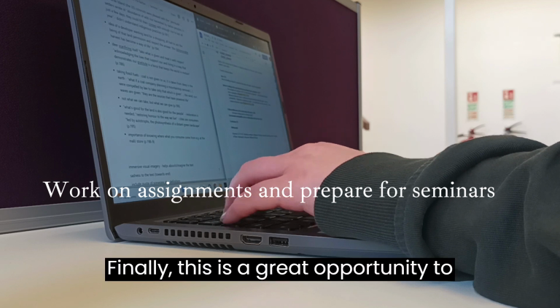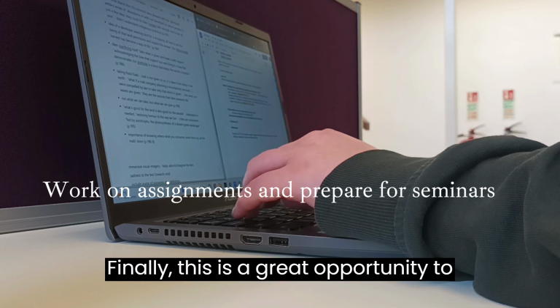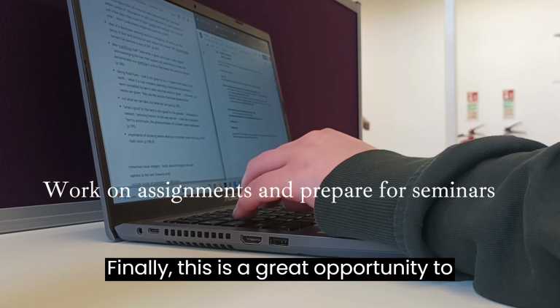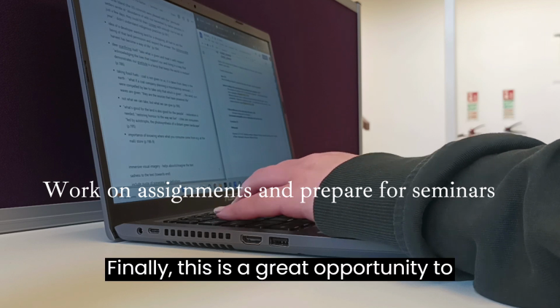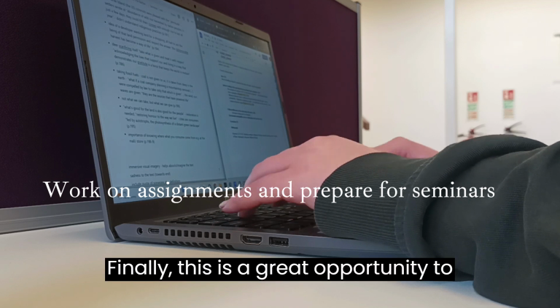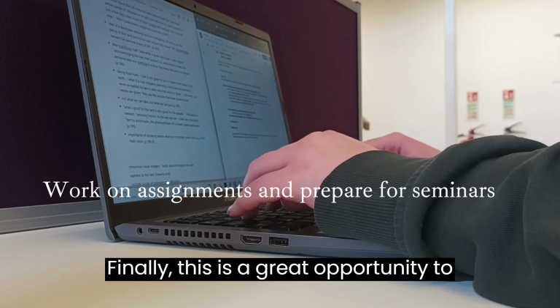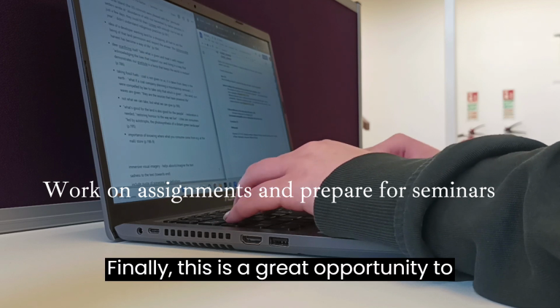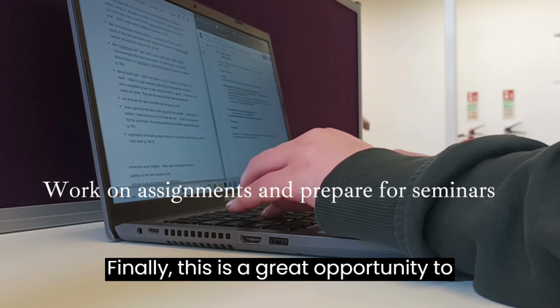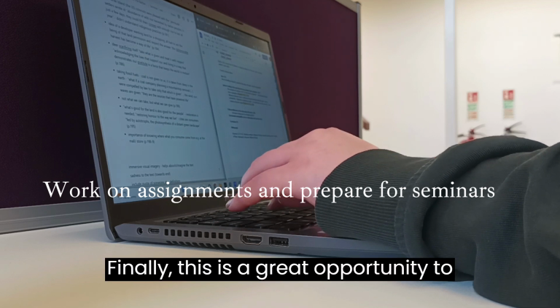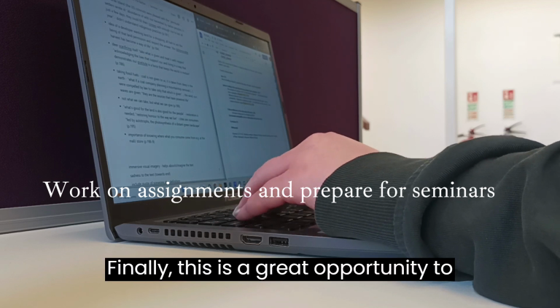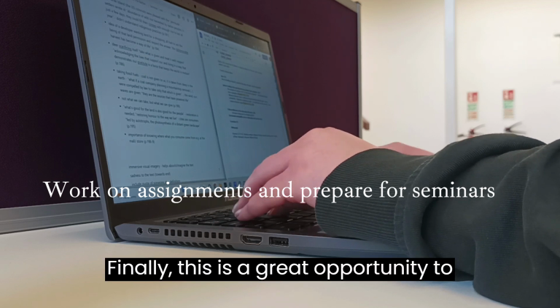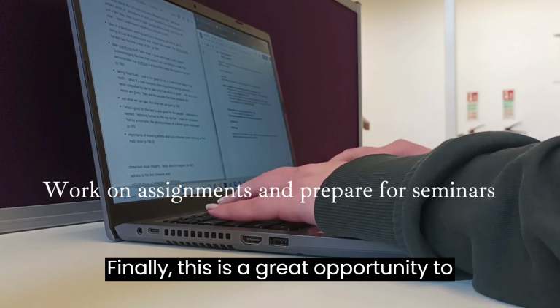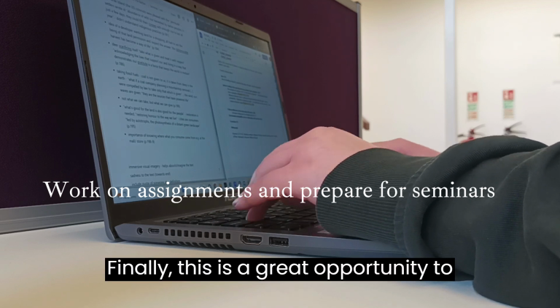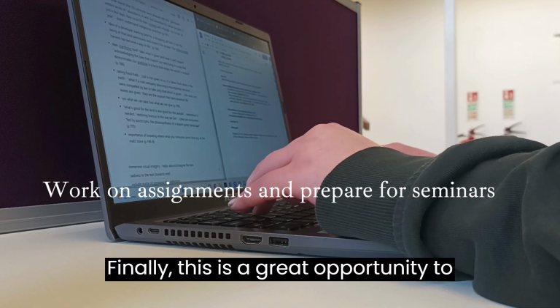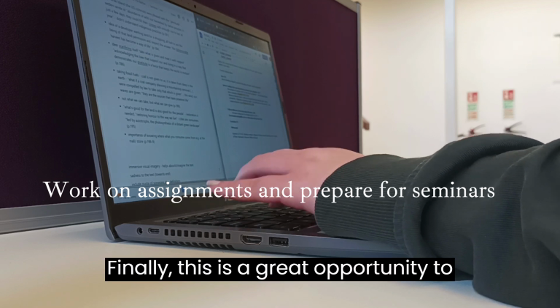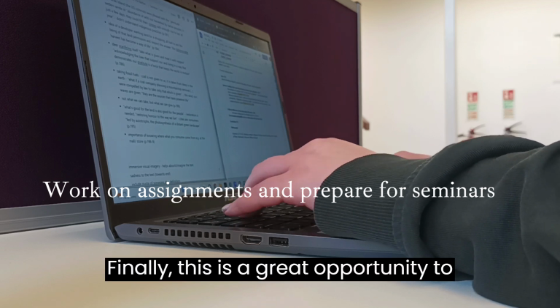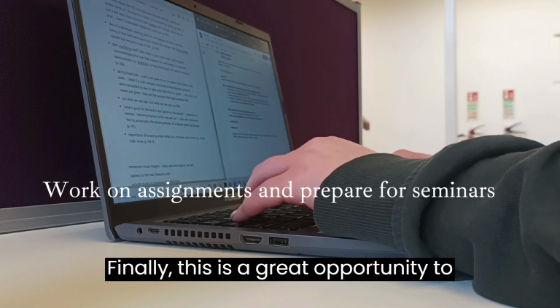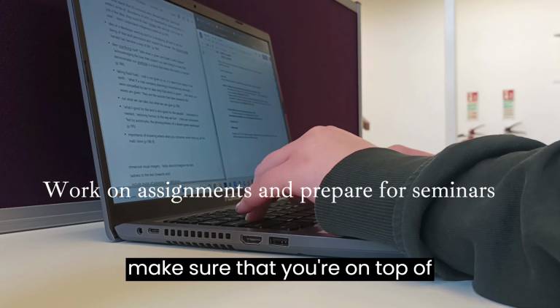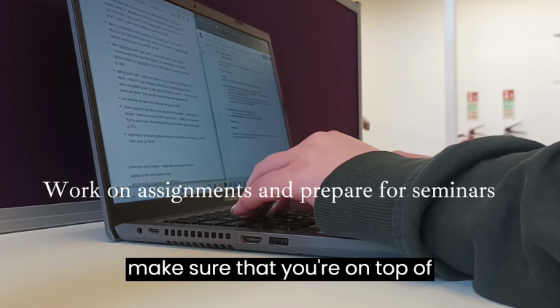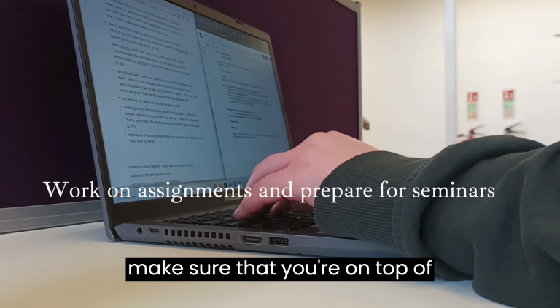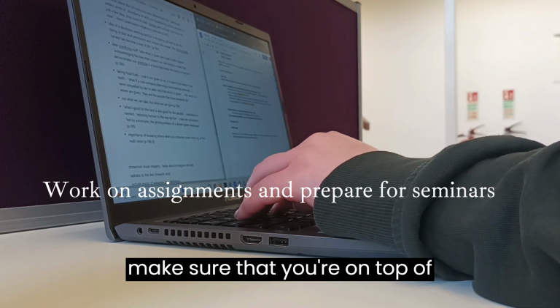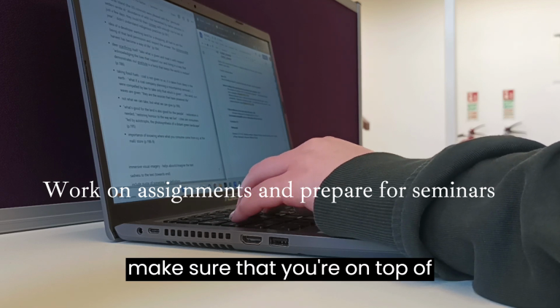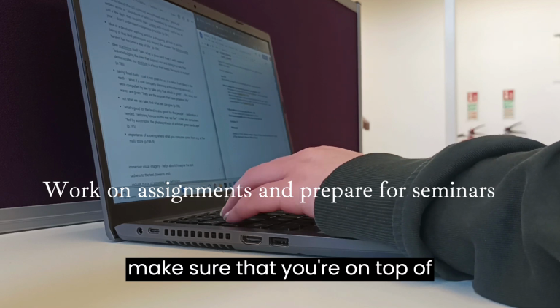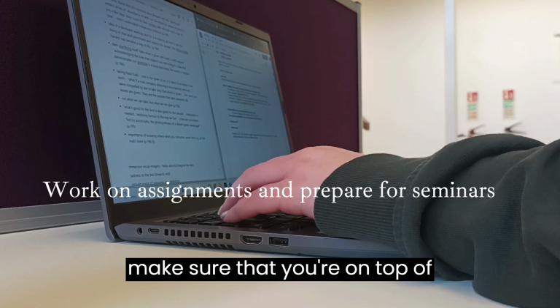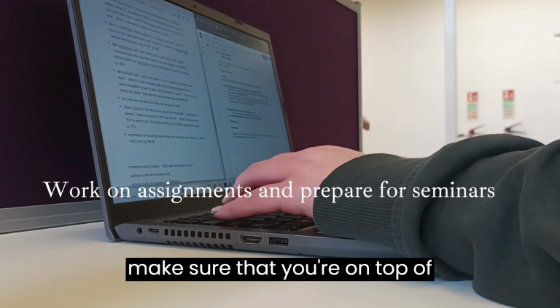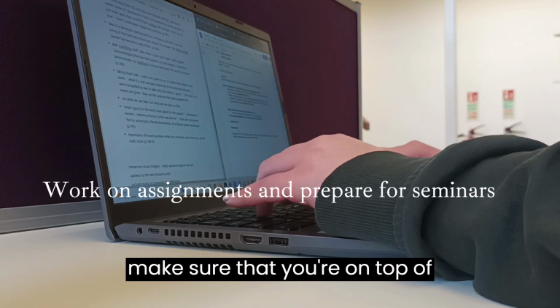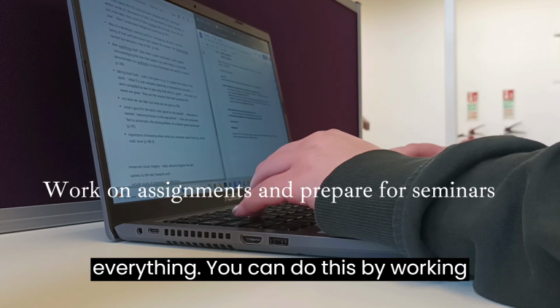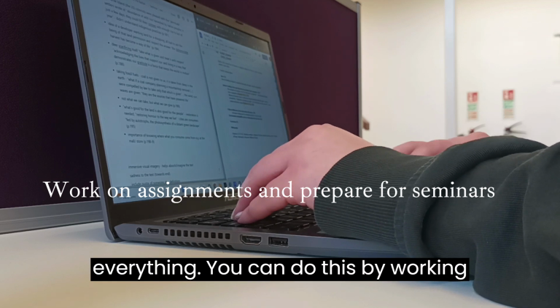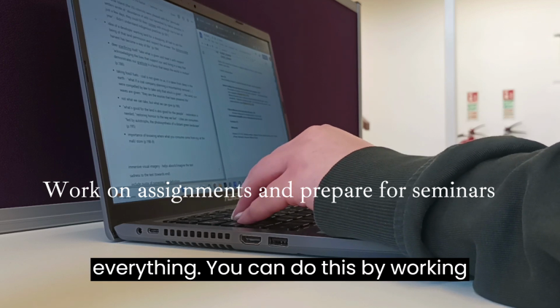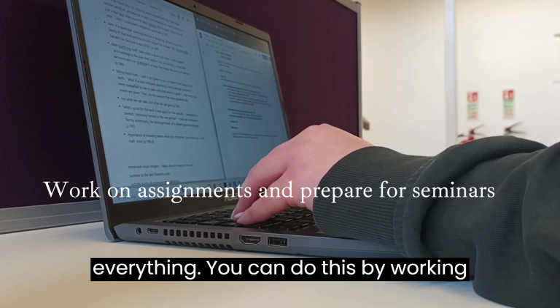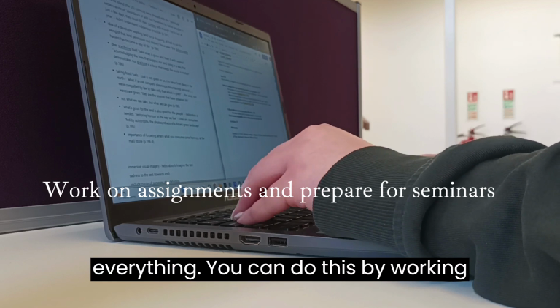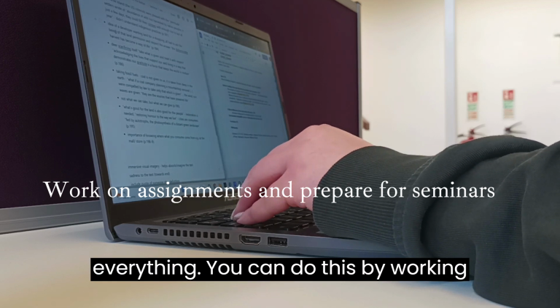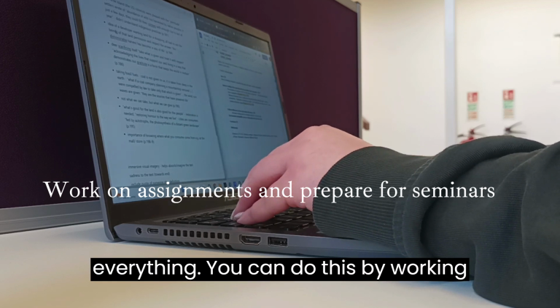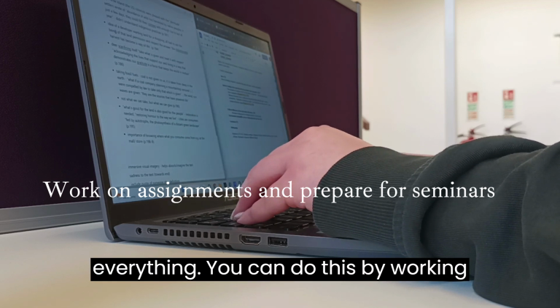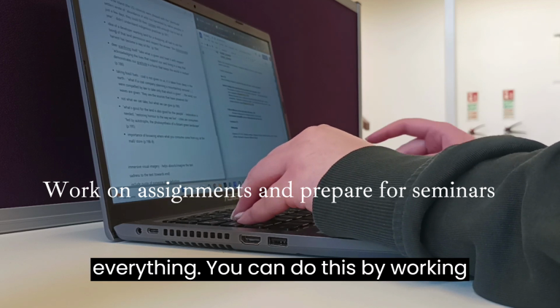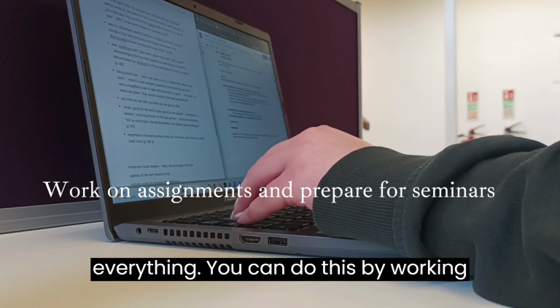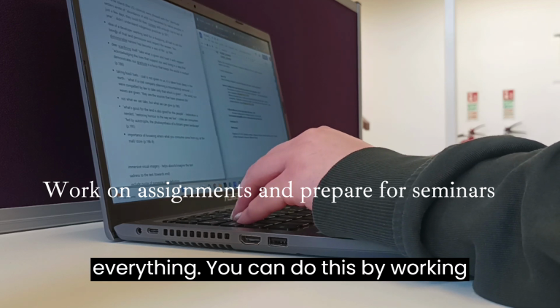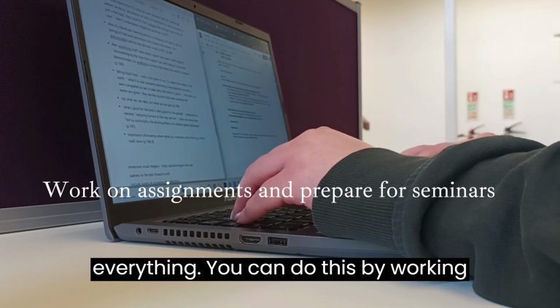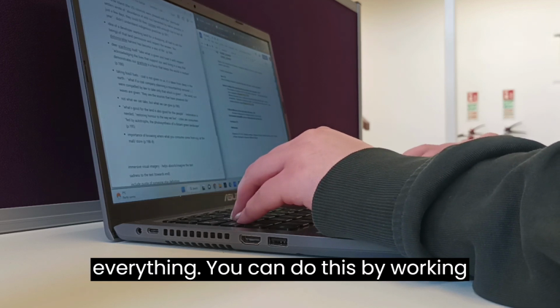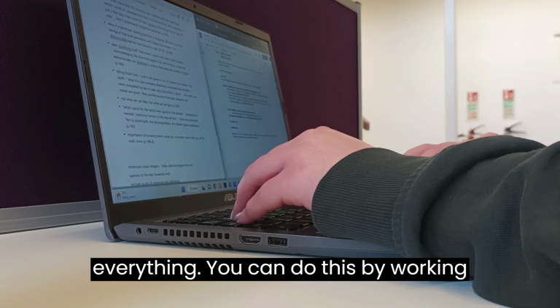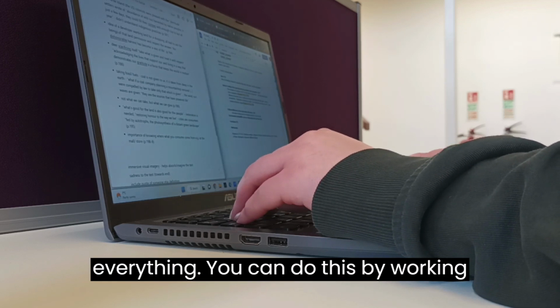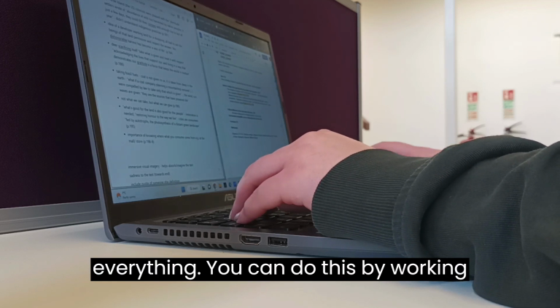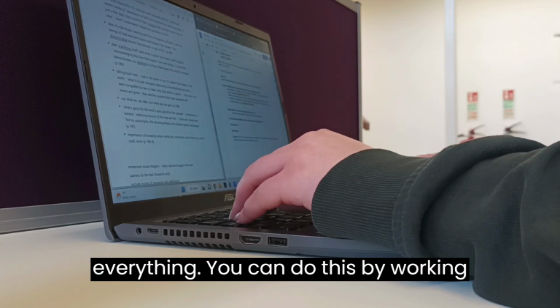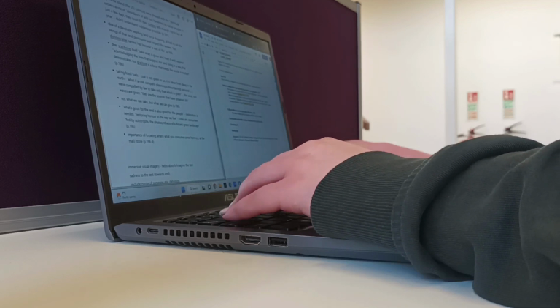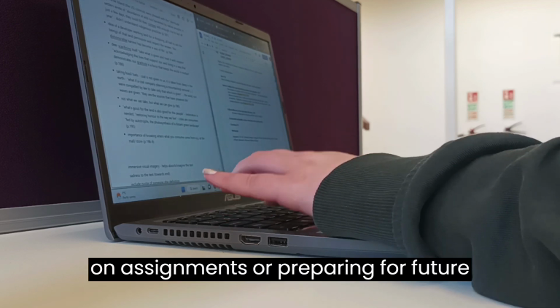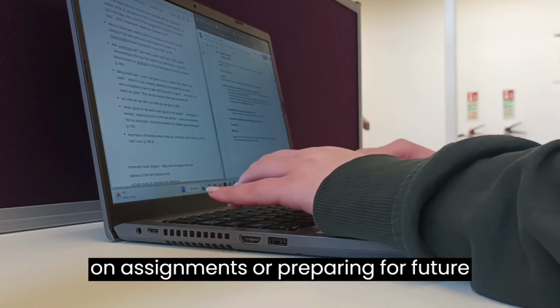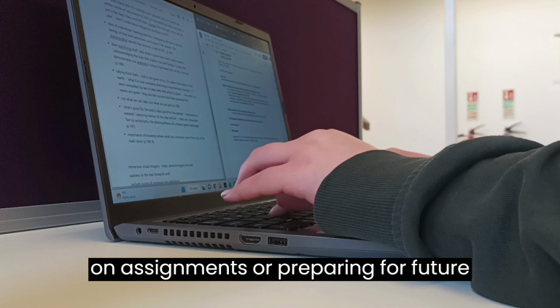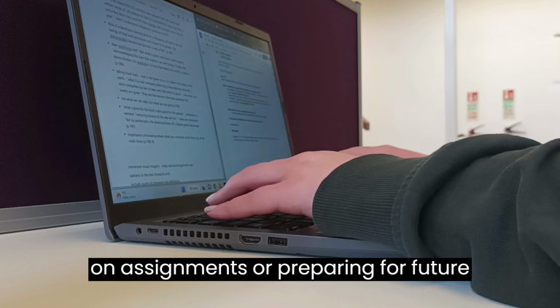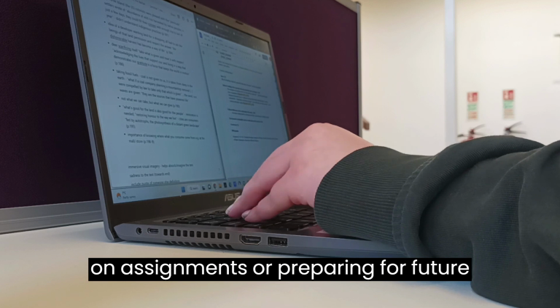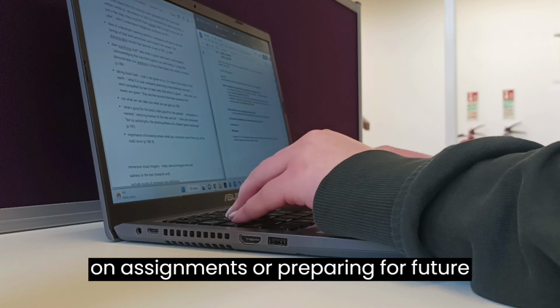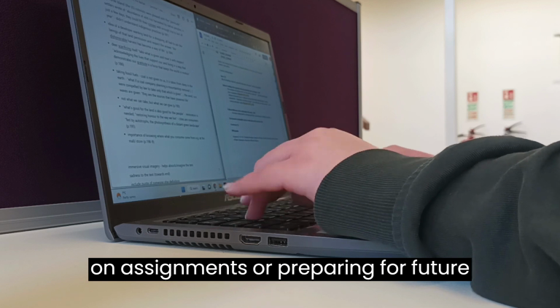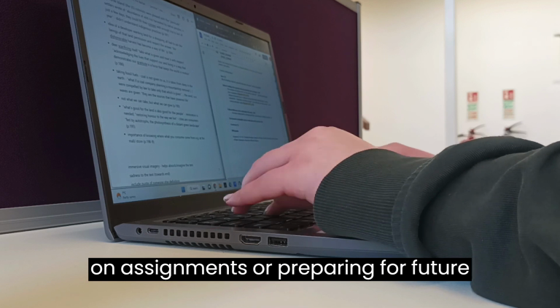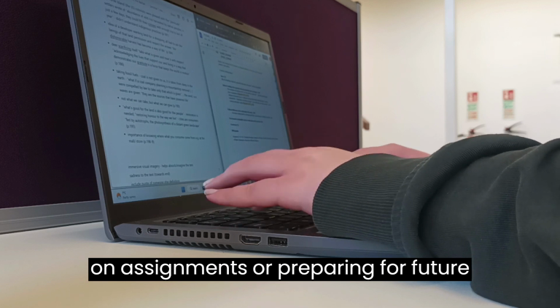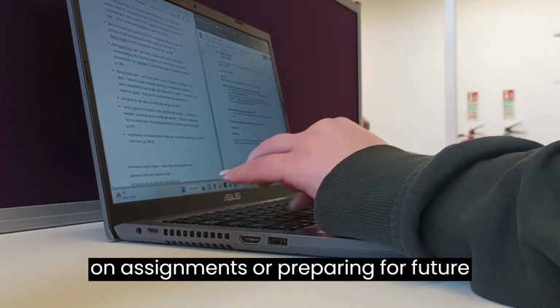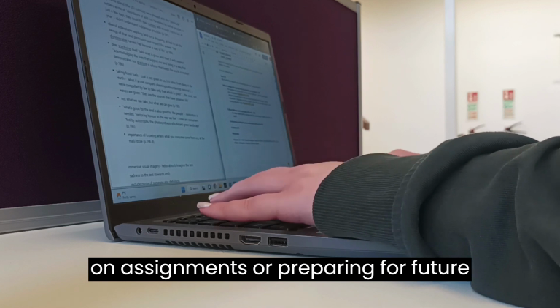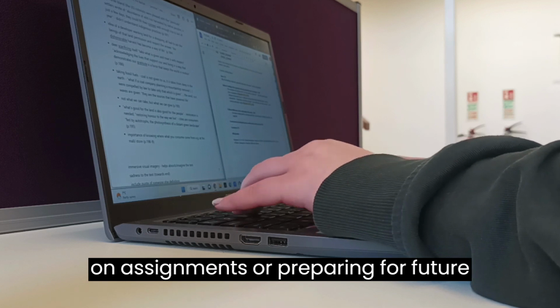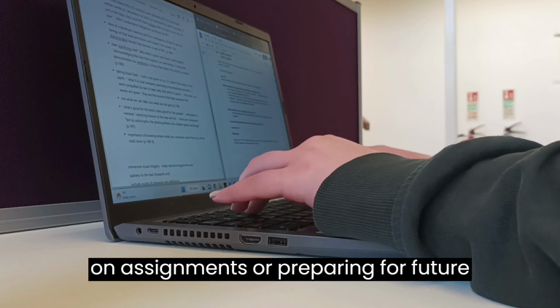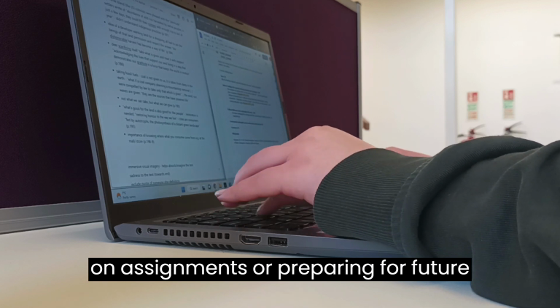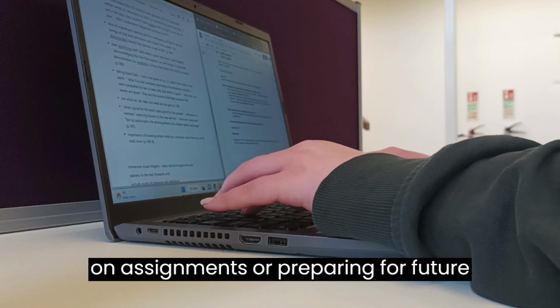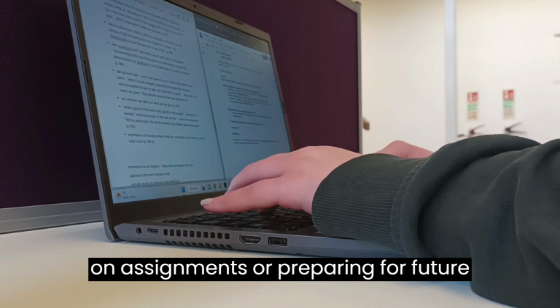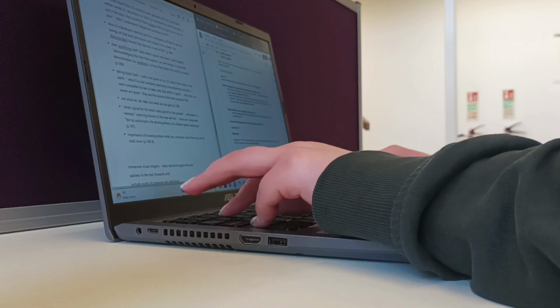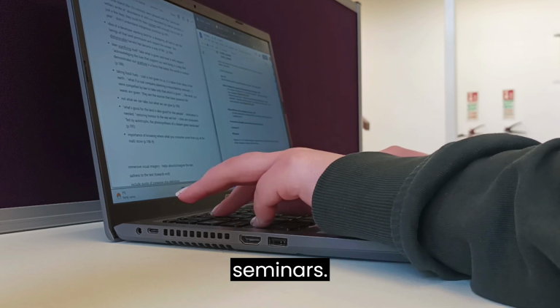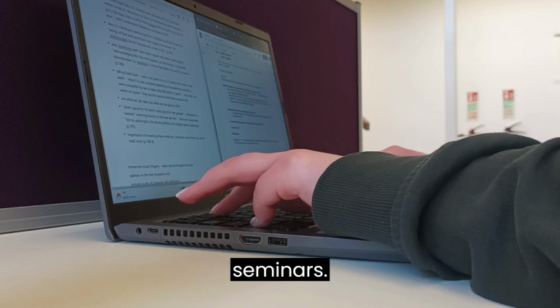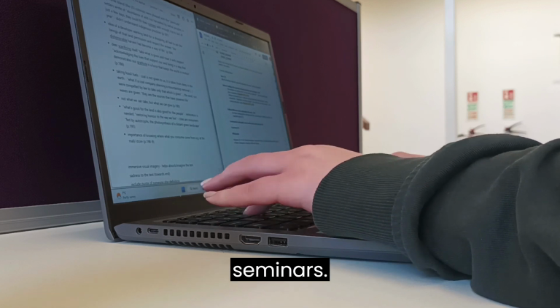Finally, this is a great opportunity to make sure that you're on top of everything. You can do this by working on assignments or preparing for future seminars.